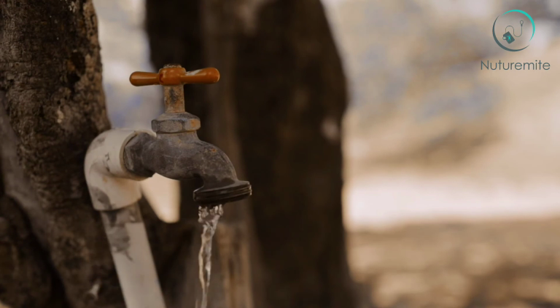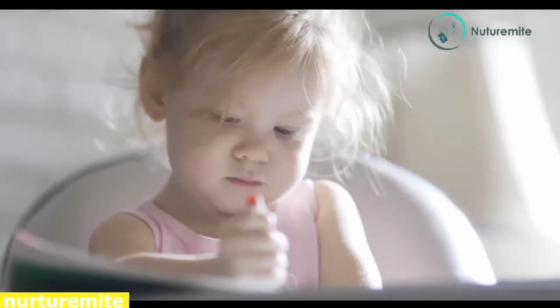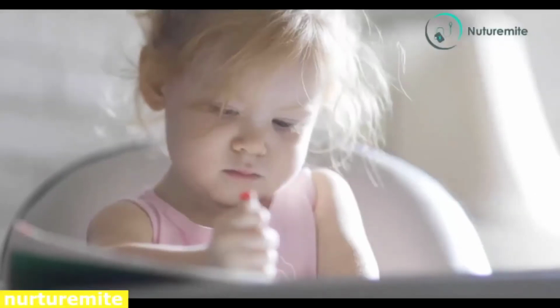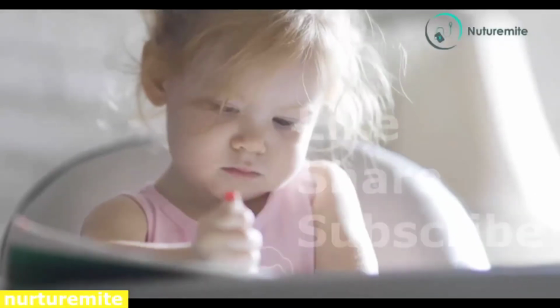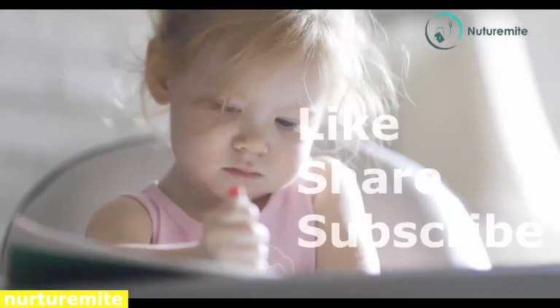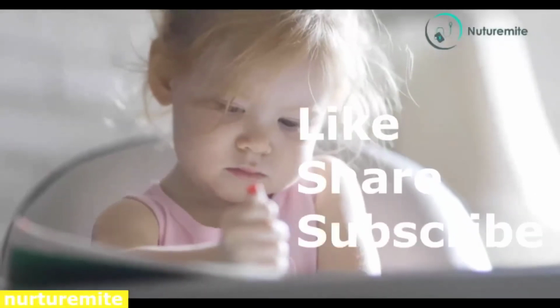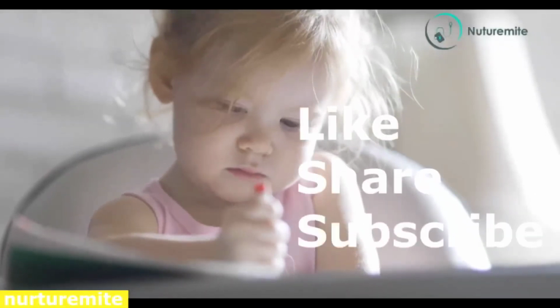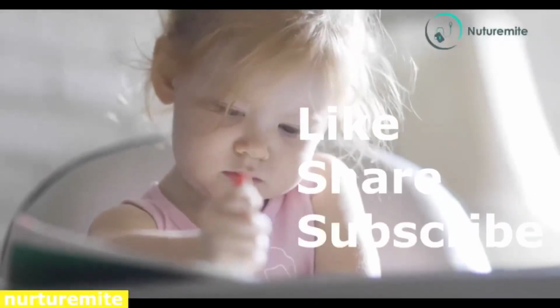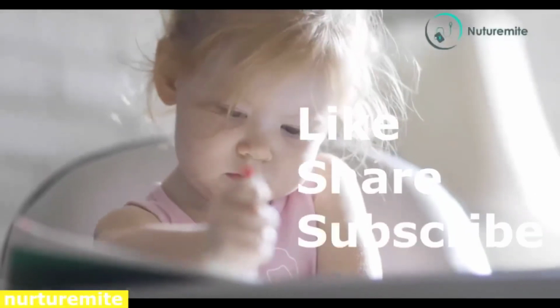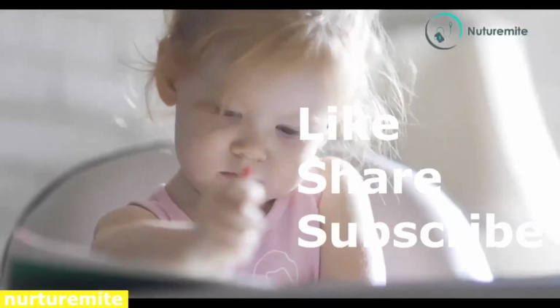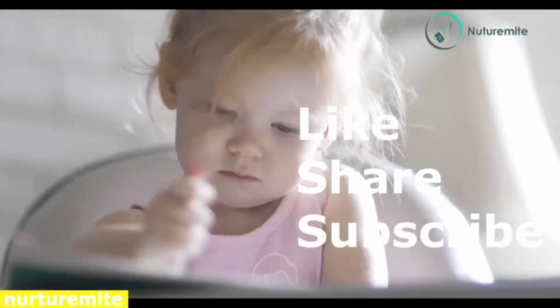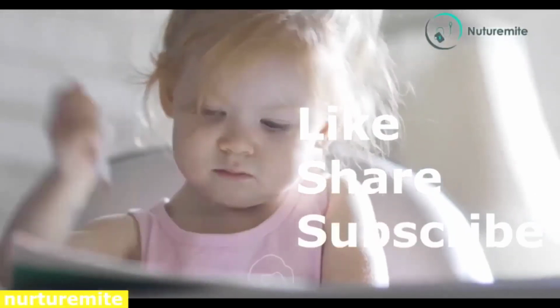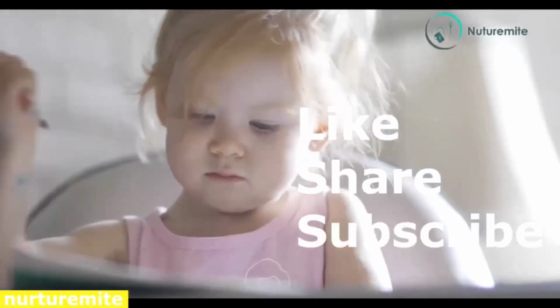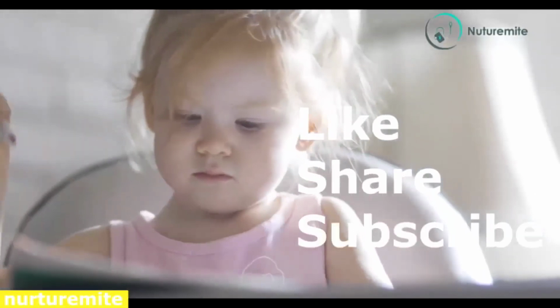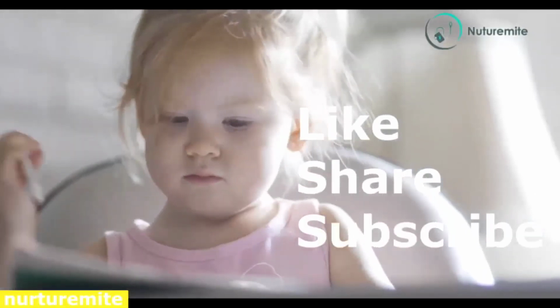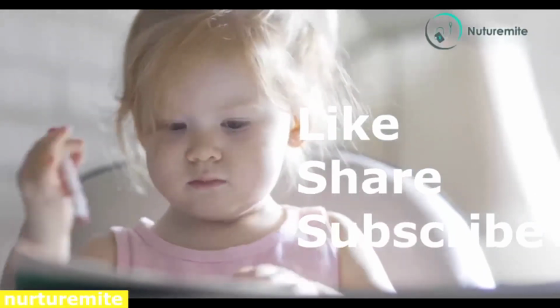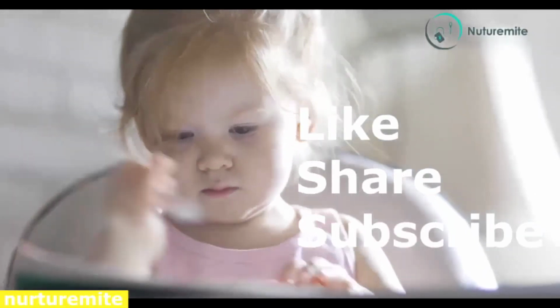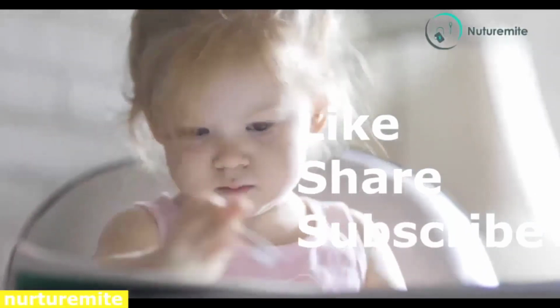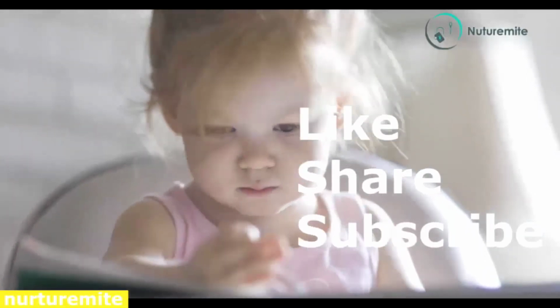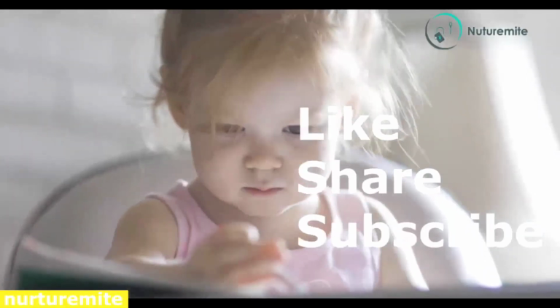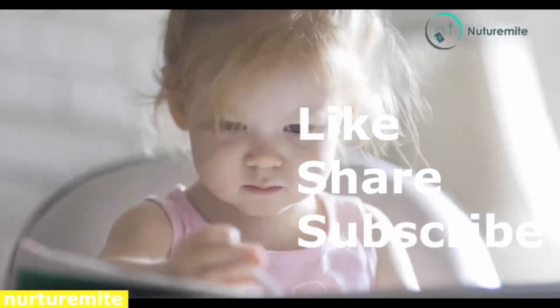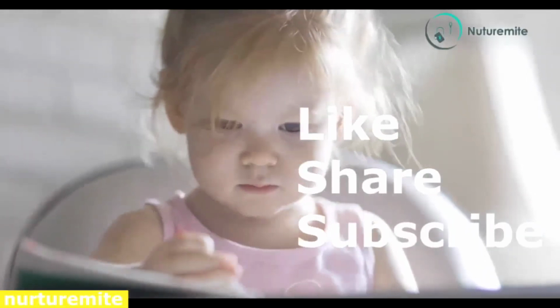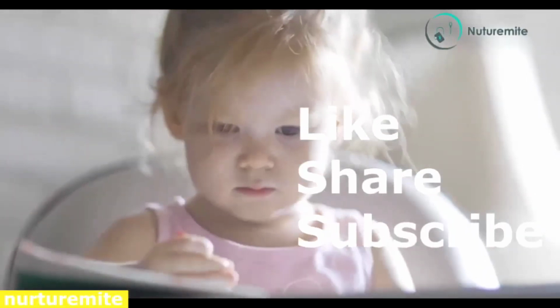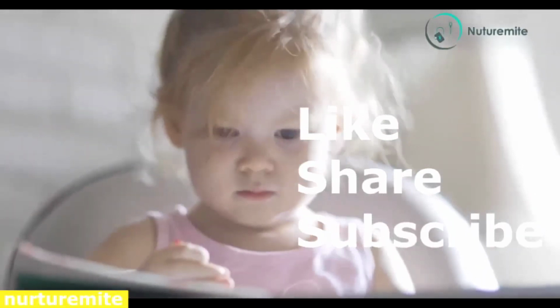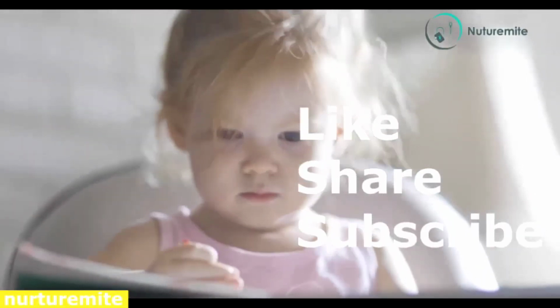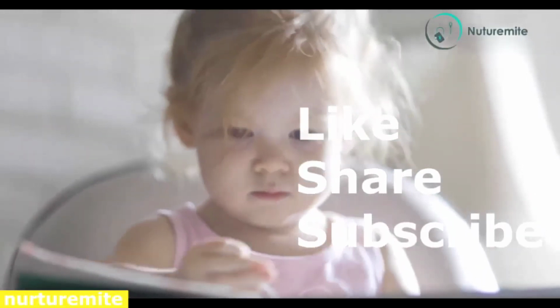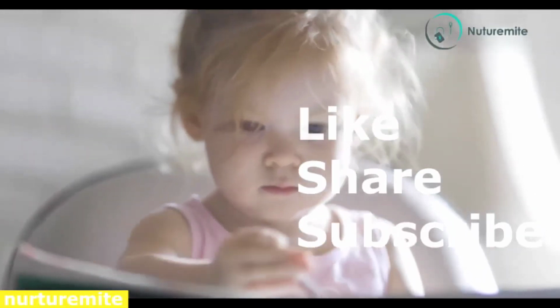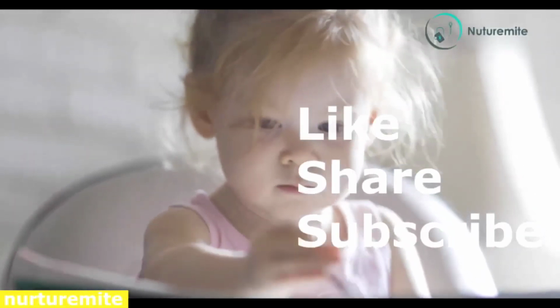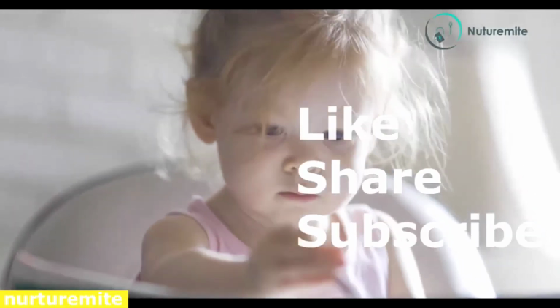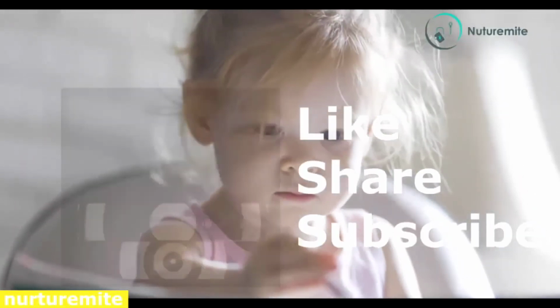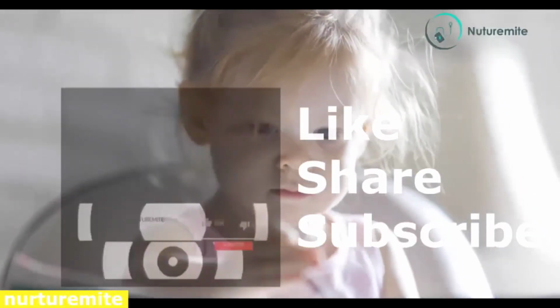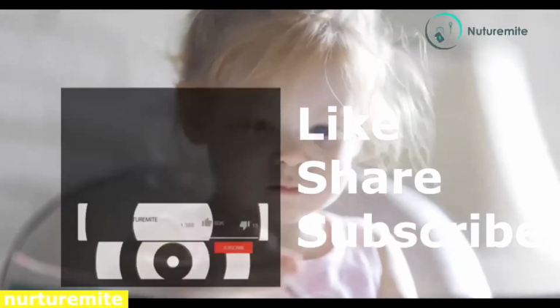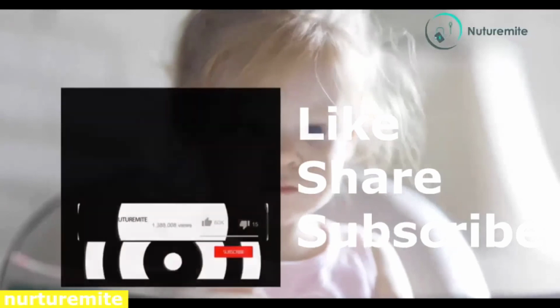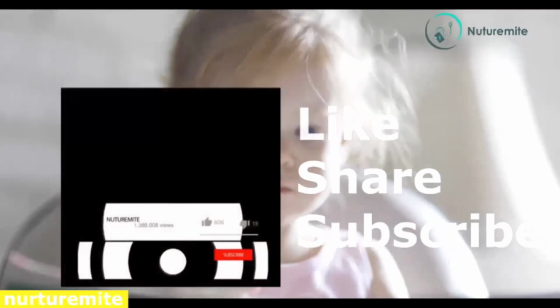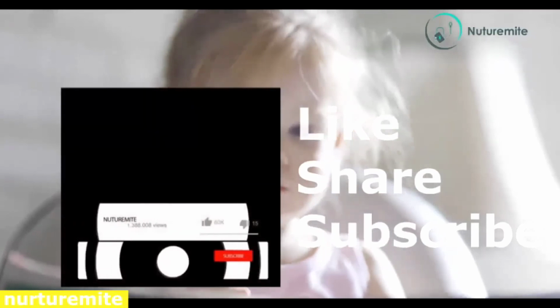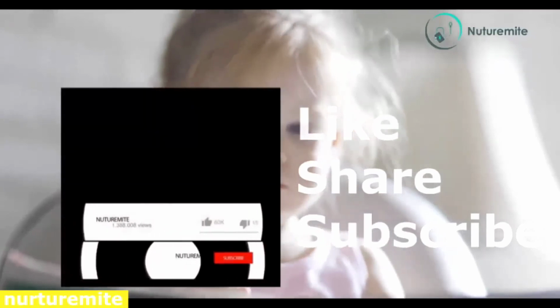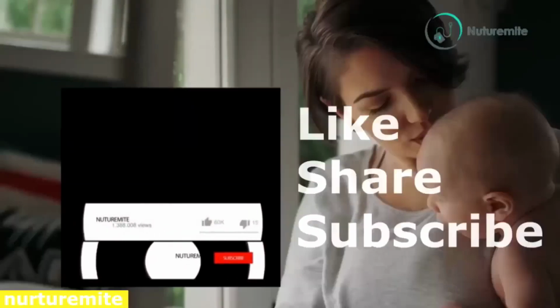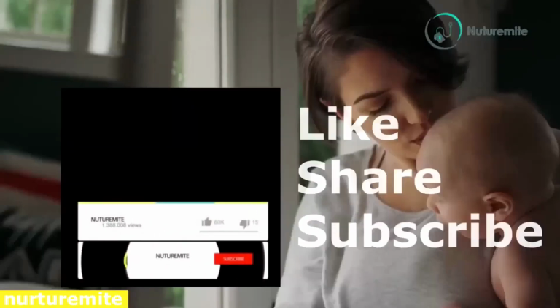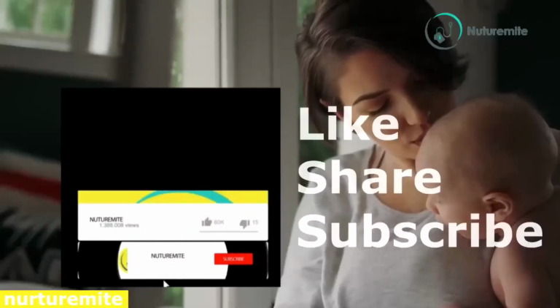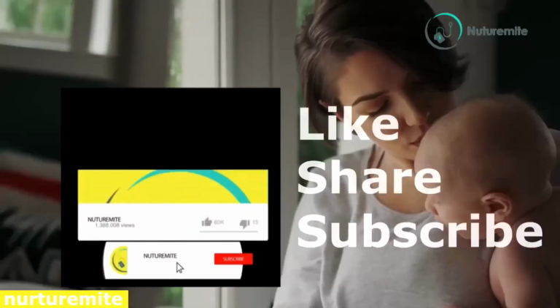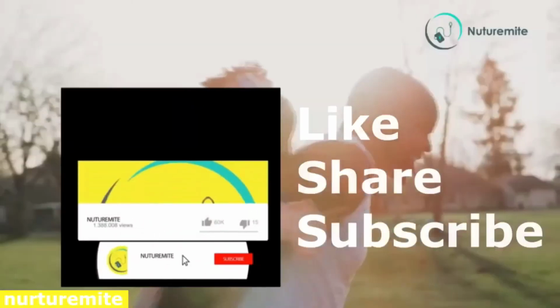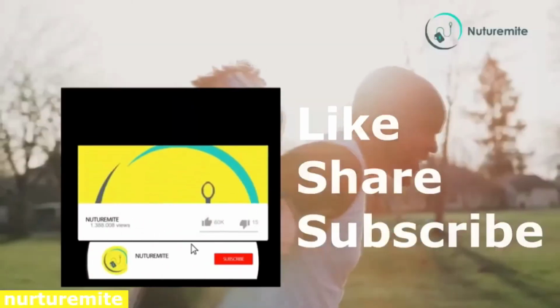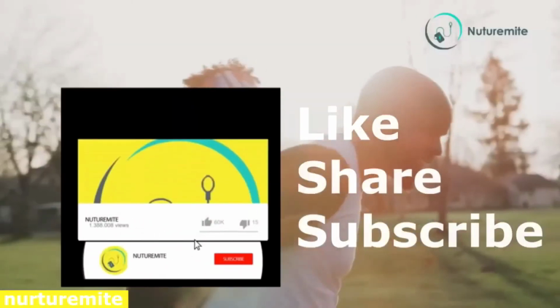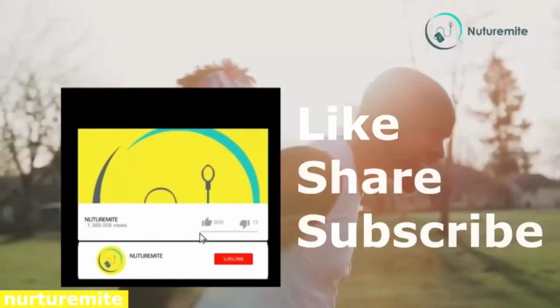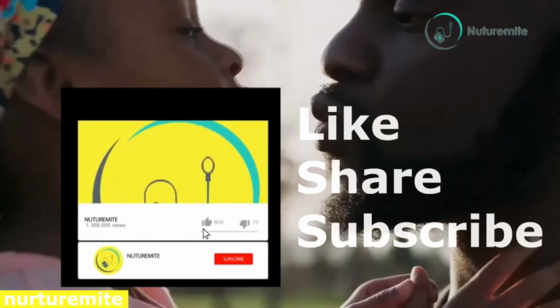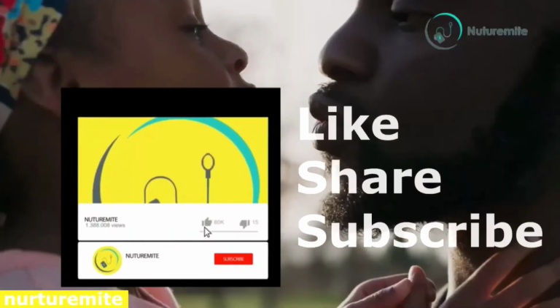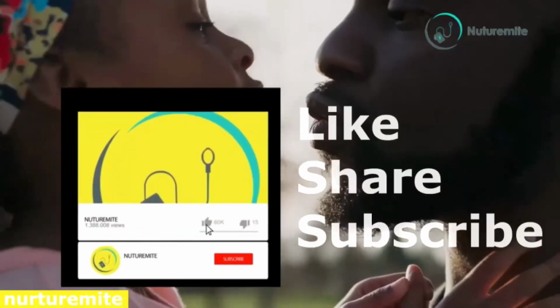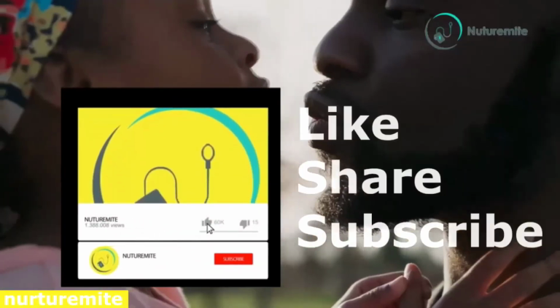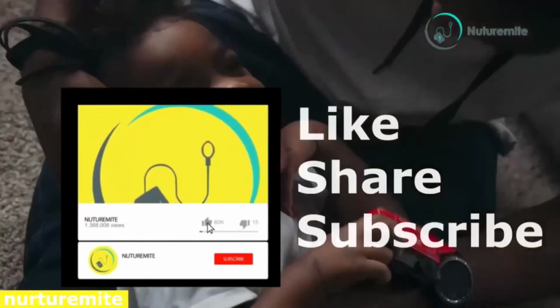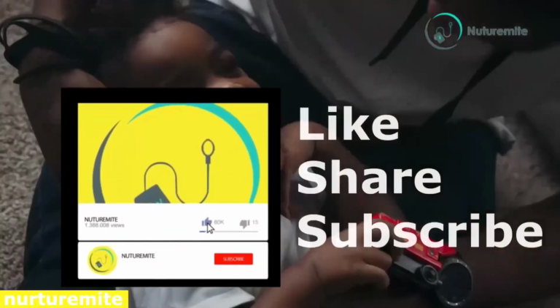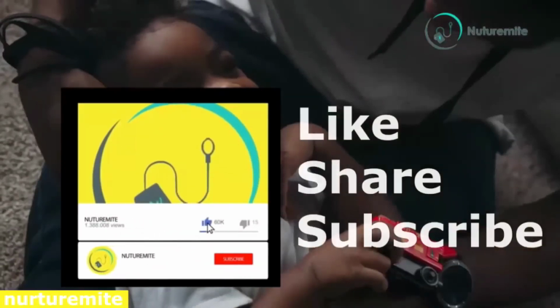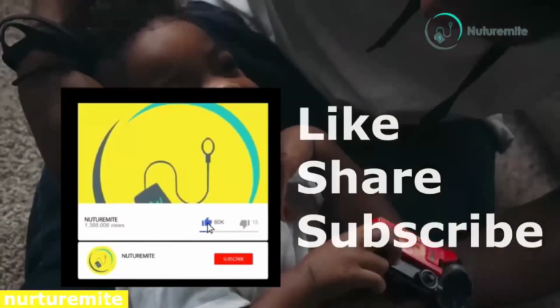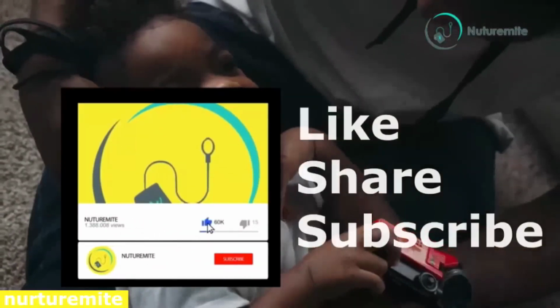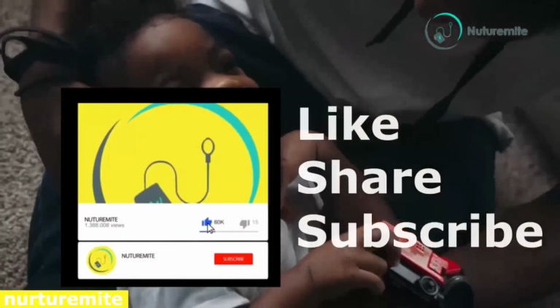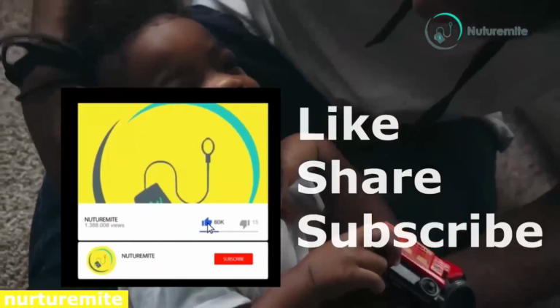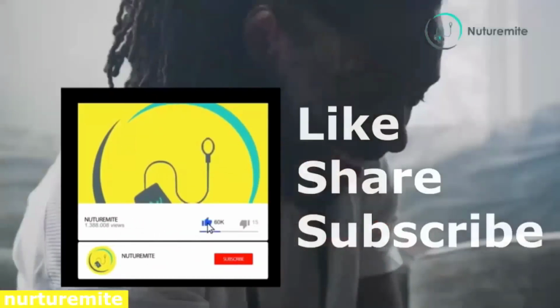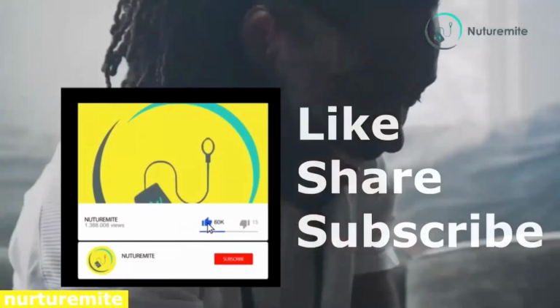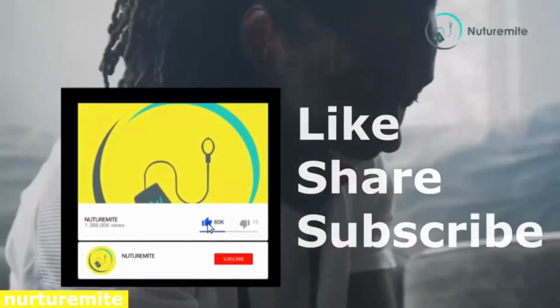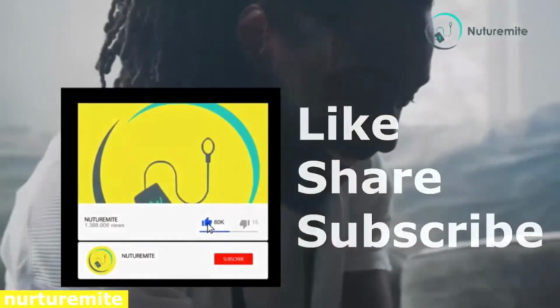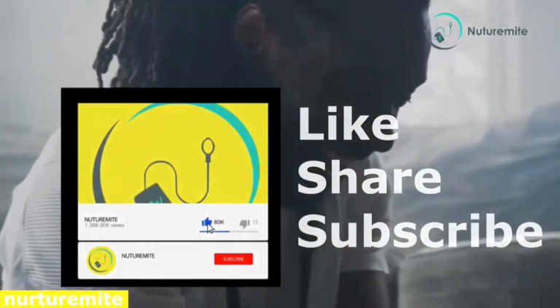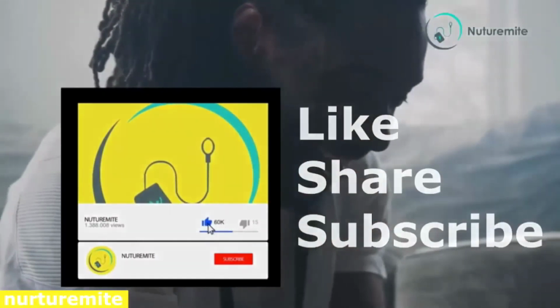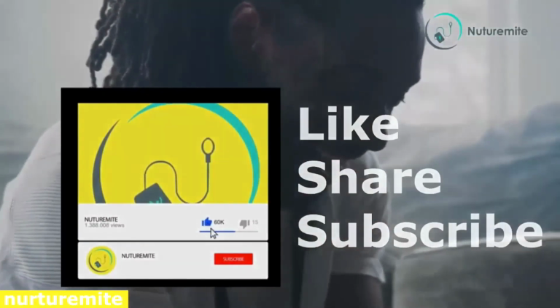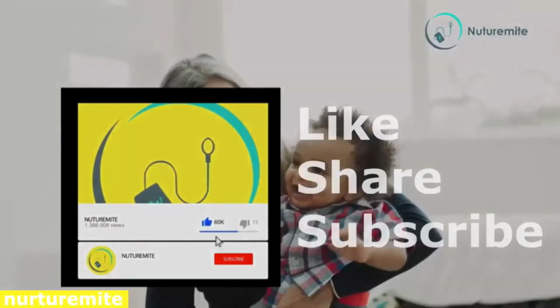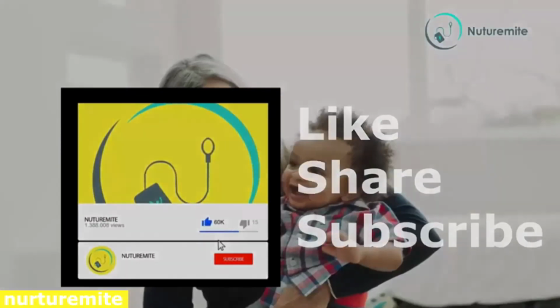Thank you. Please like, share and subscribe to the channel. Click on the bell icon for important notifications and videos.